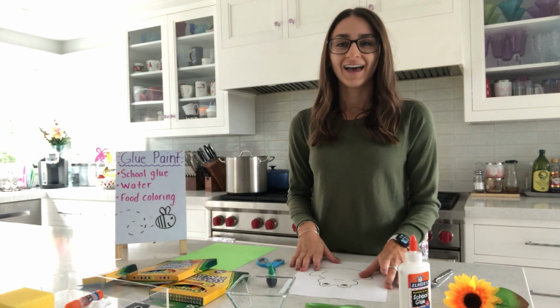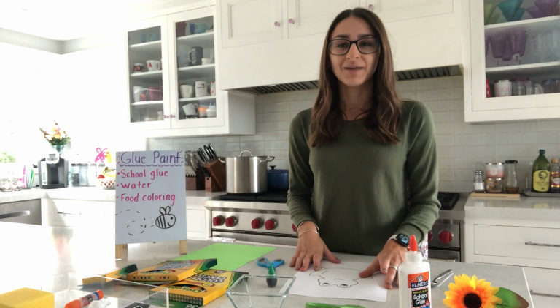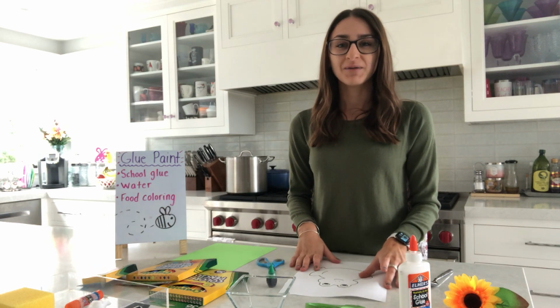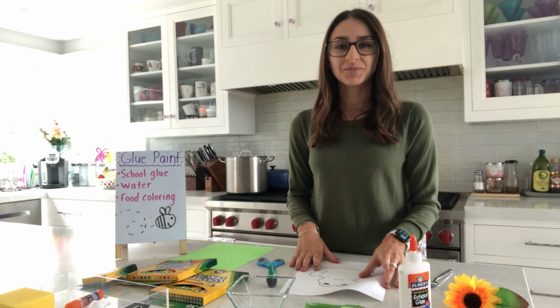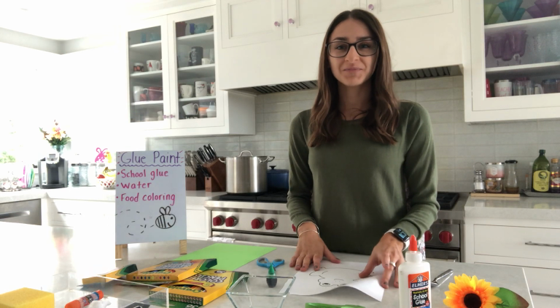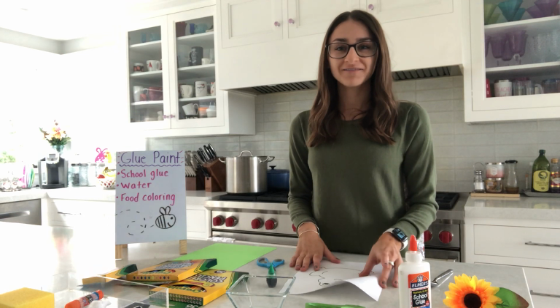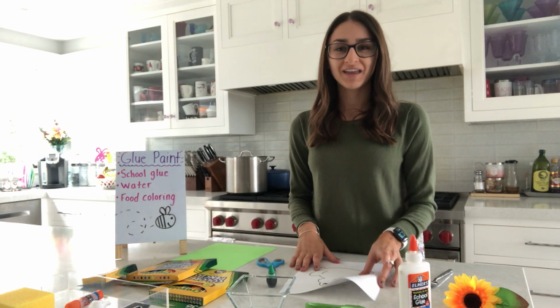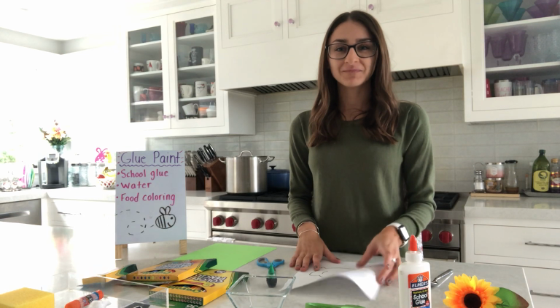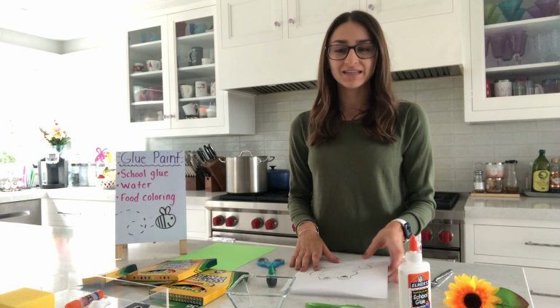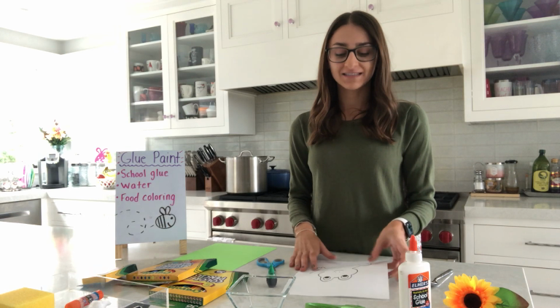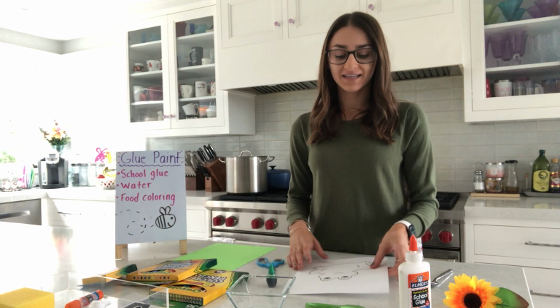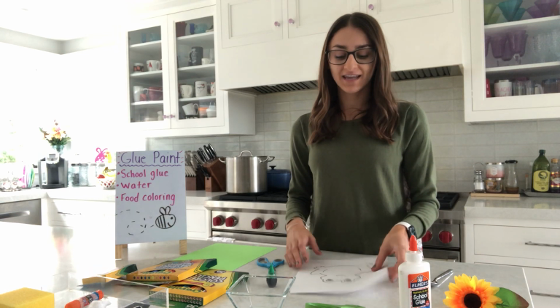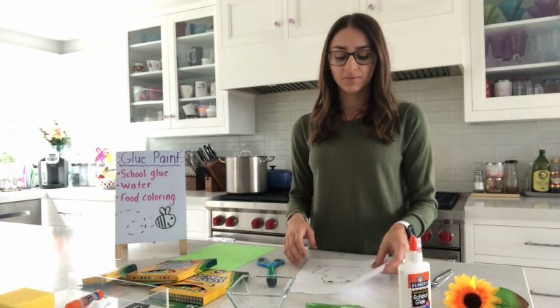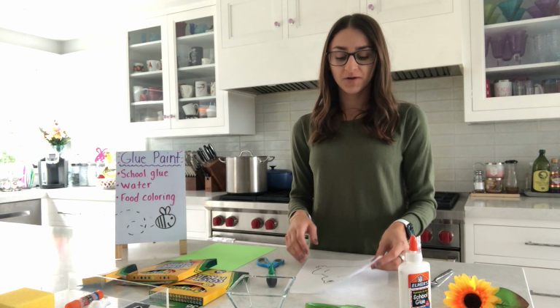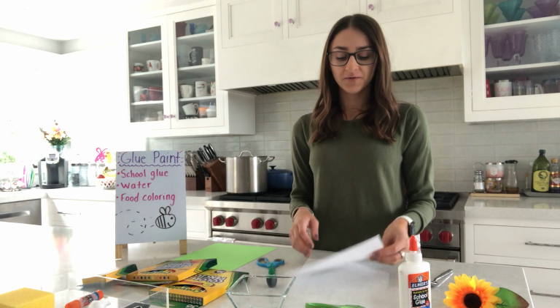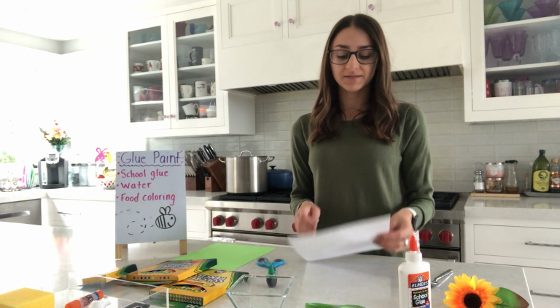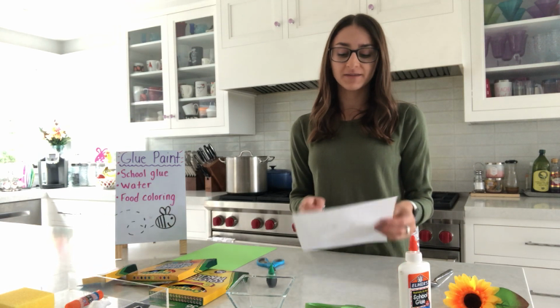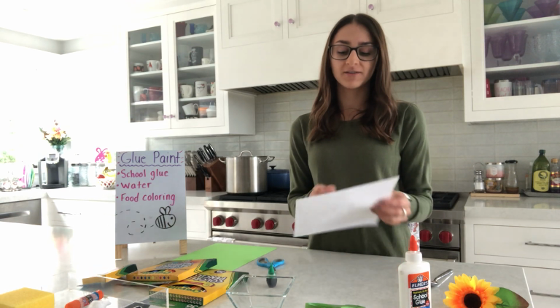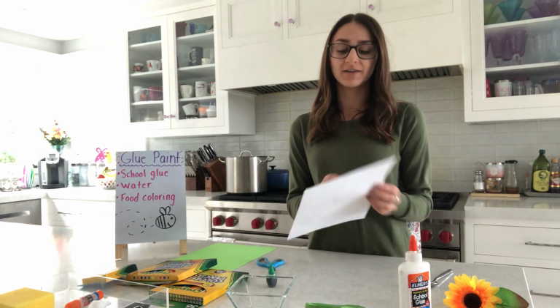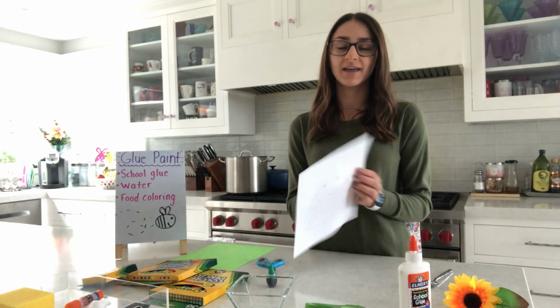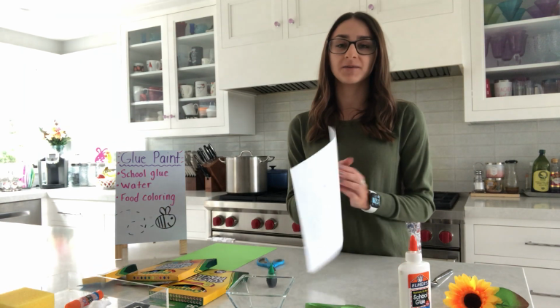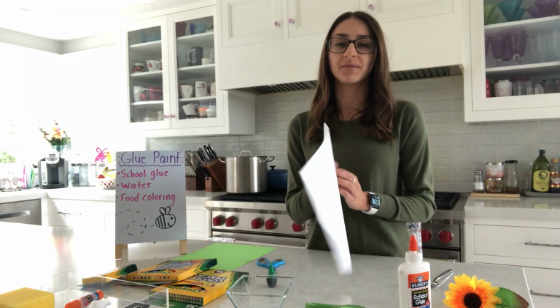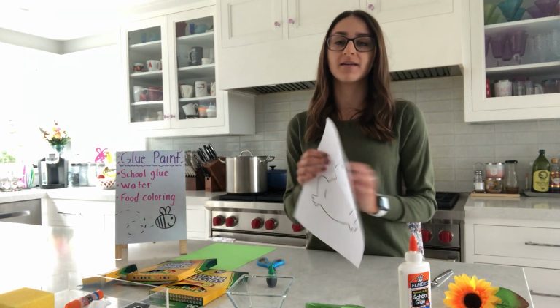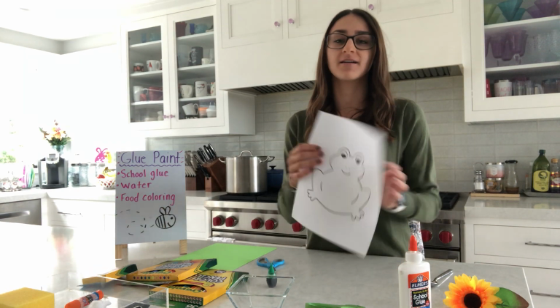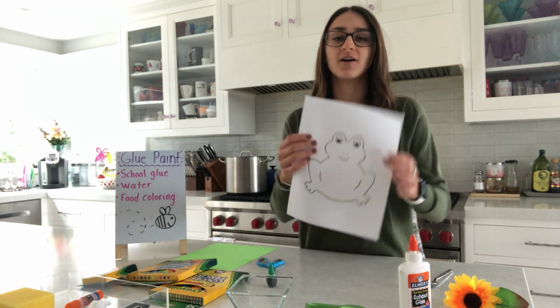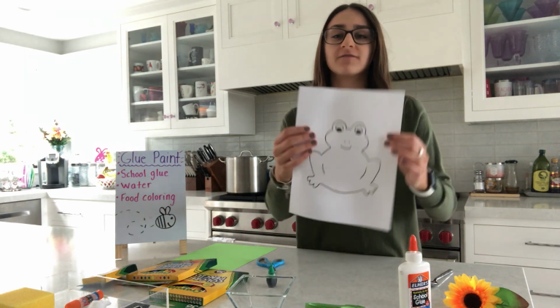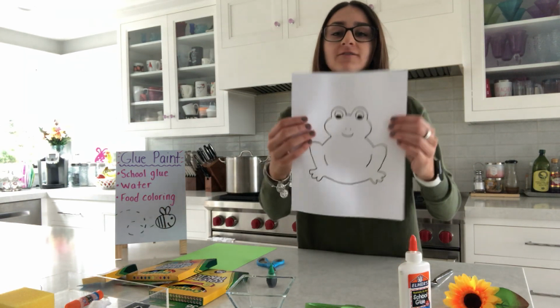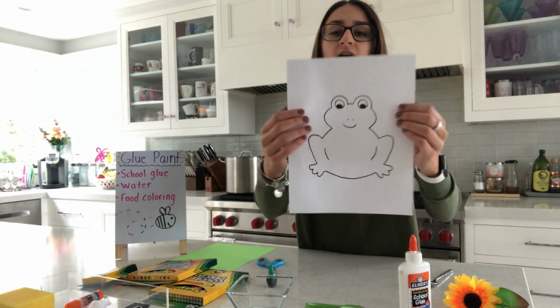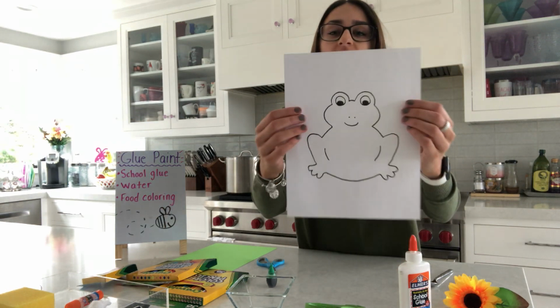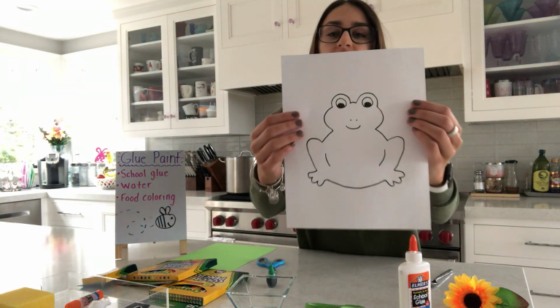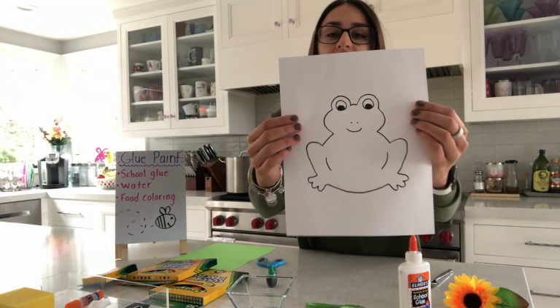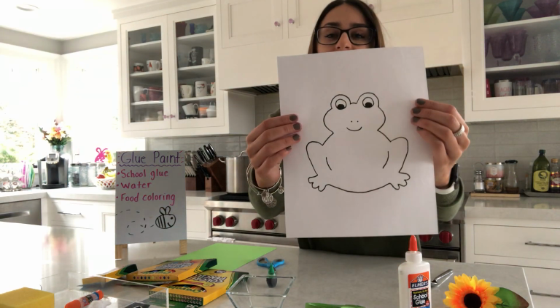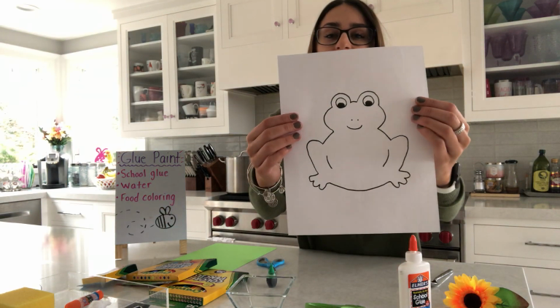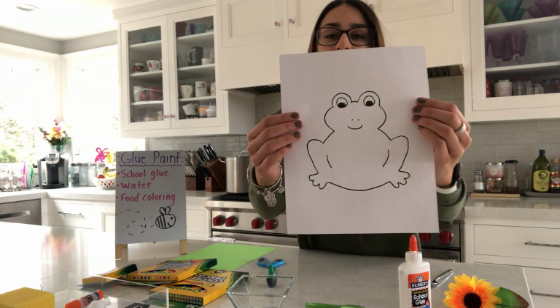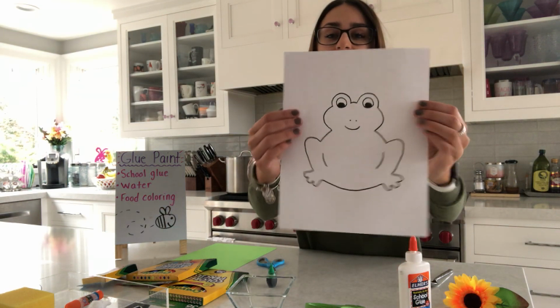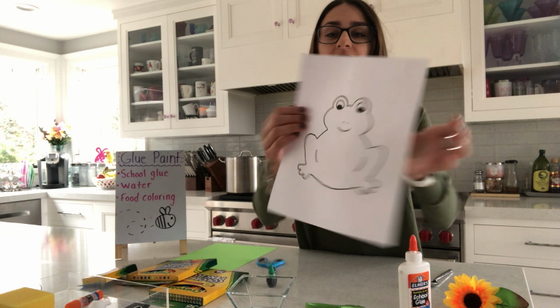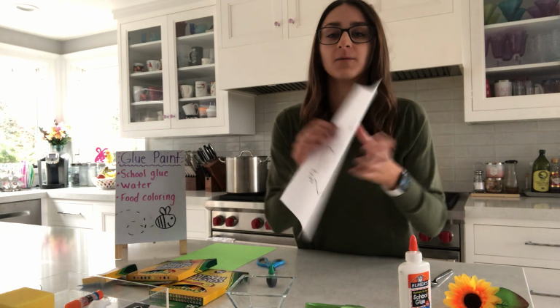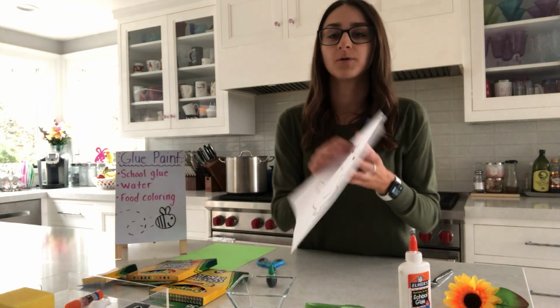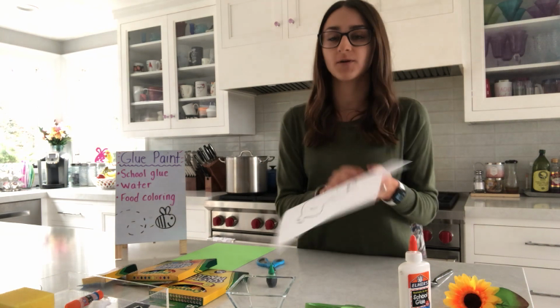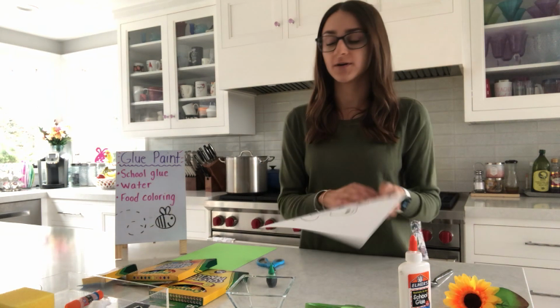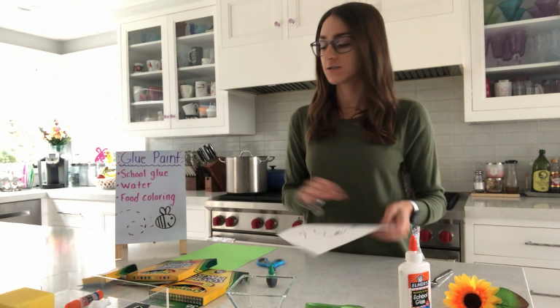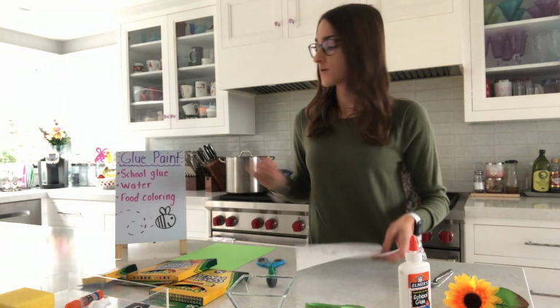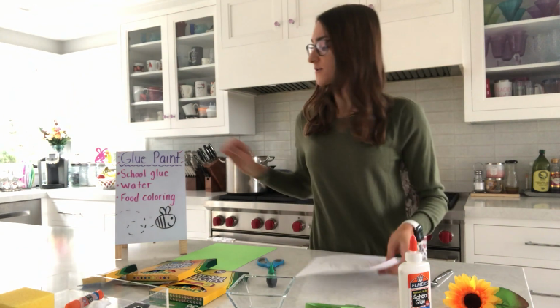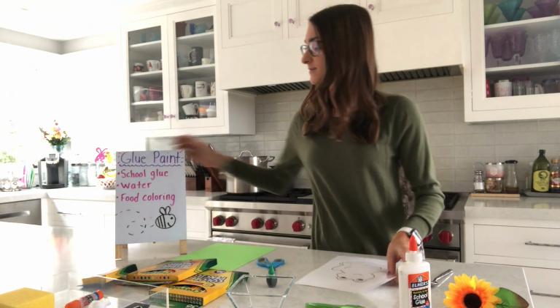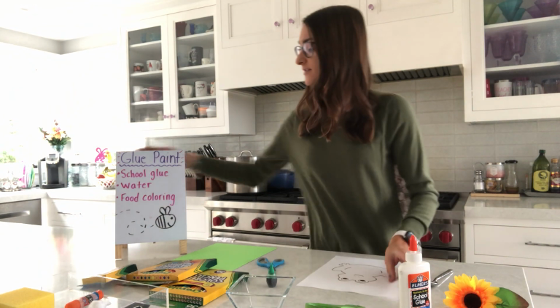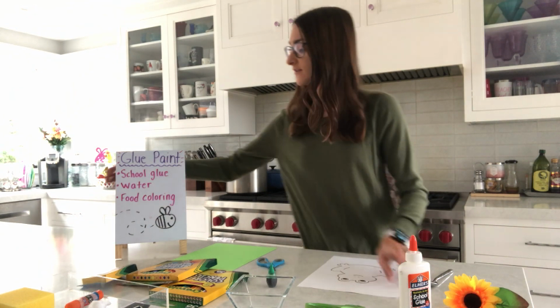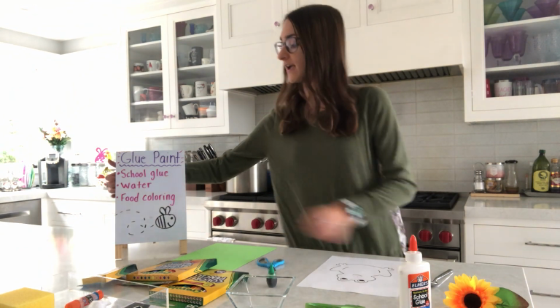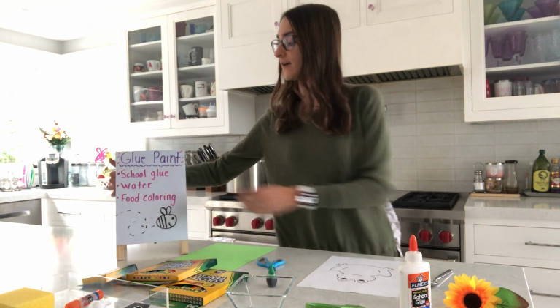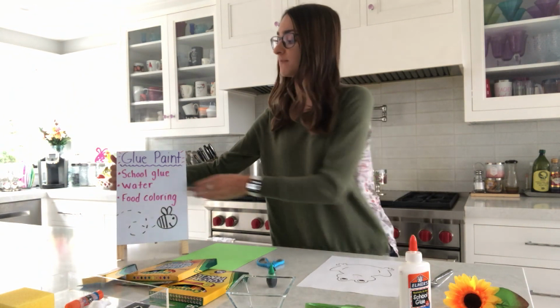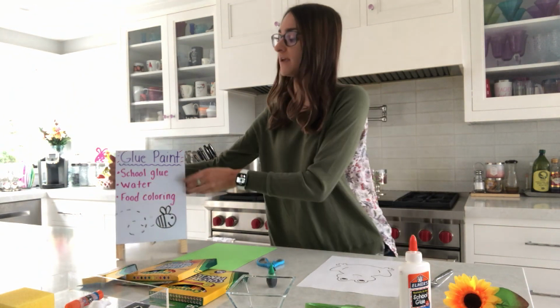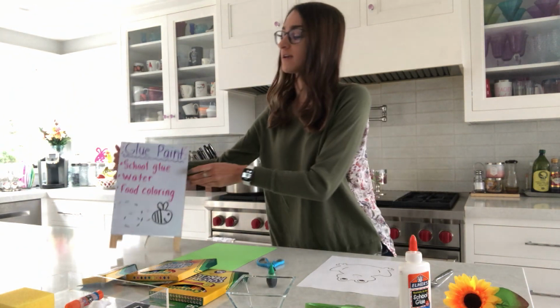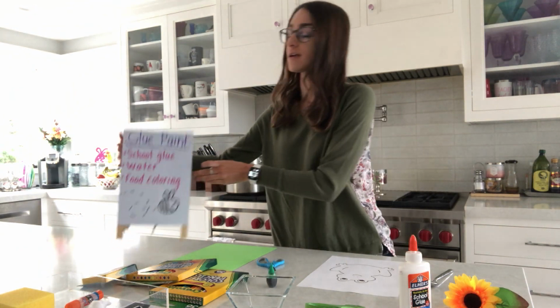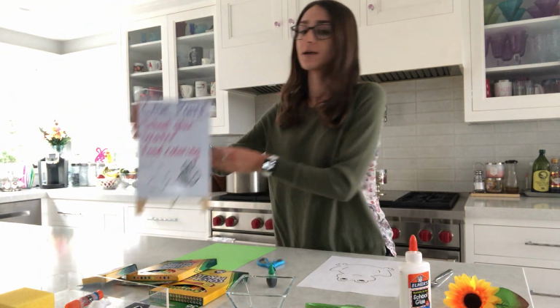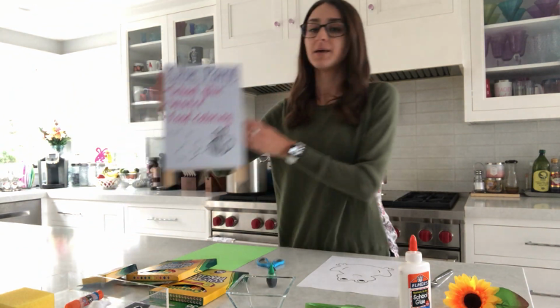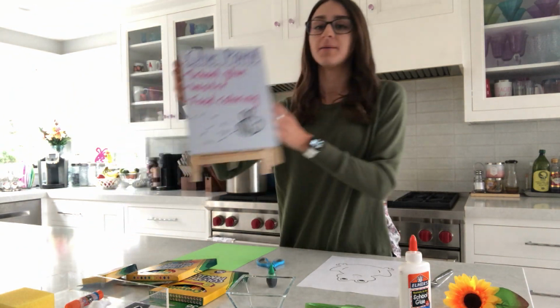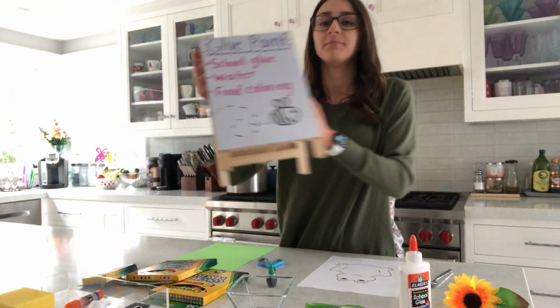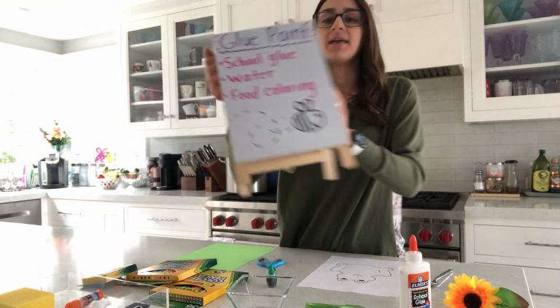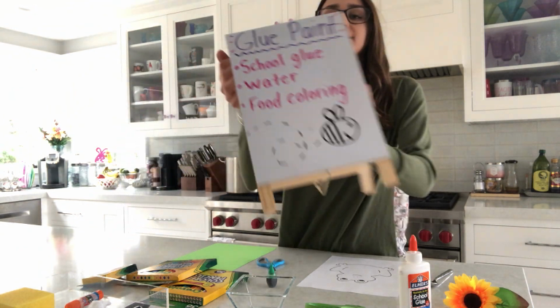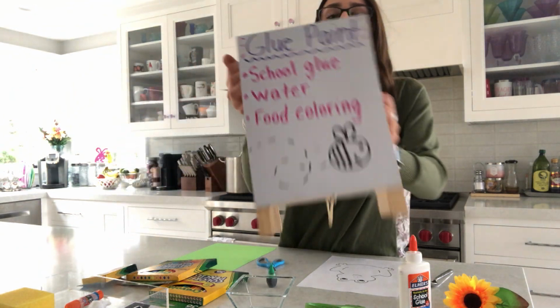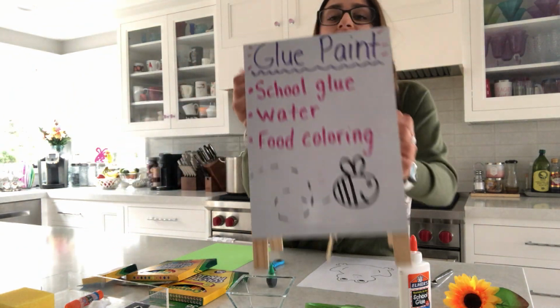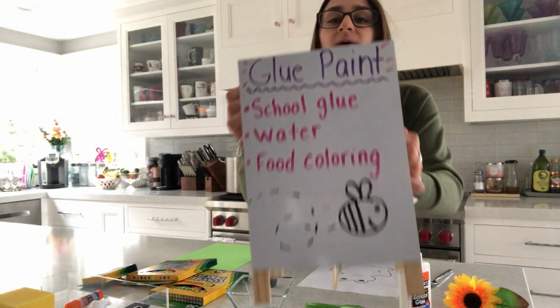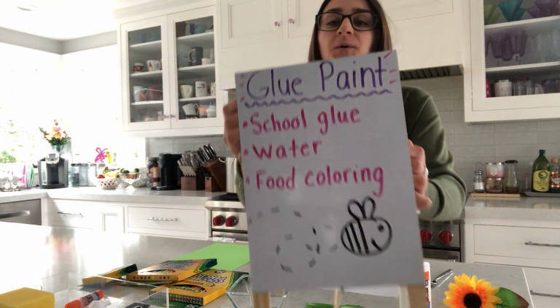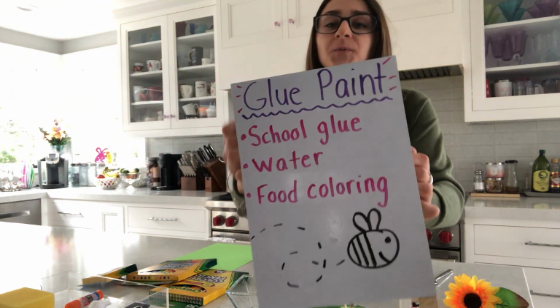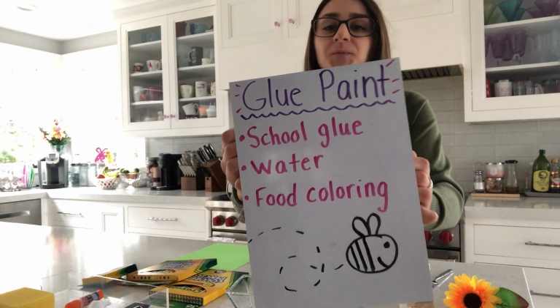Hi Bumblebee families! Today we're going to be learning how to make a frog craft together, and we're also going to be learning how to make paint at home.